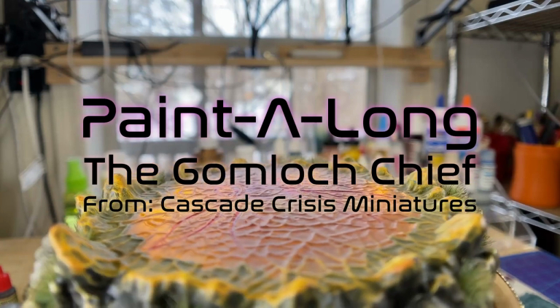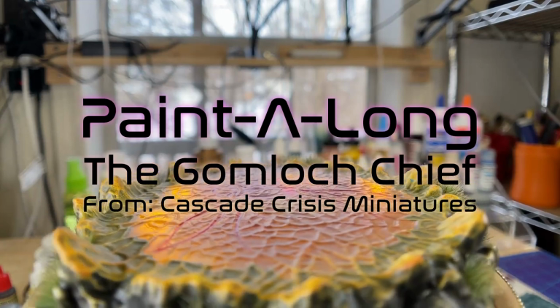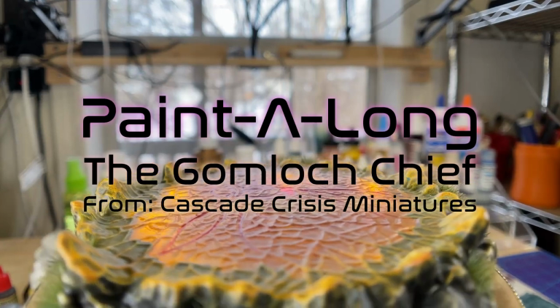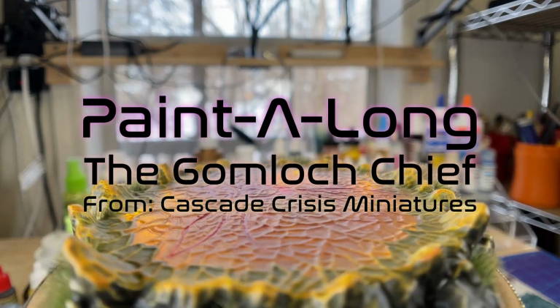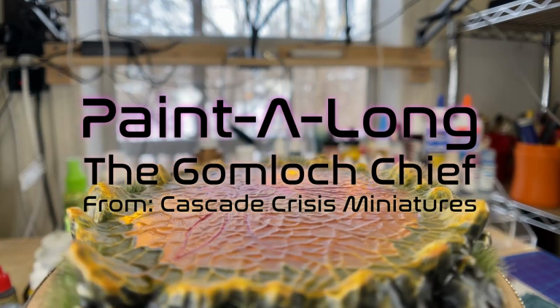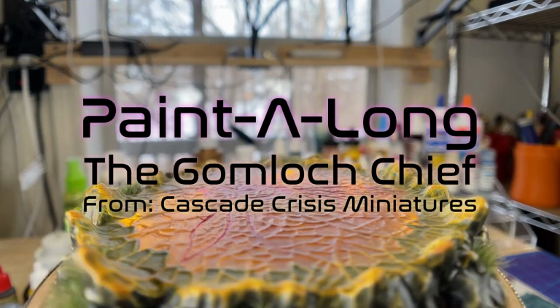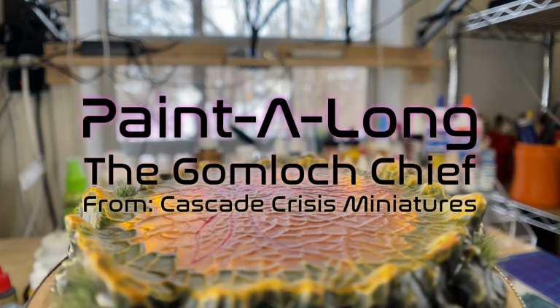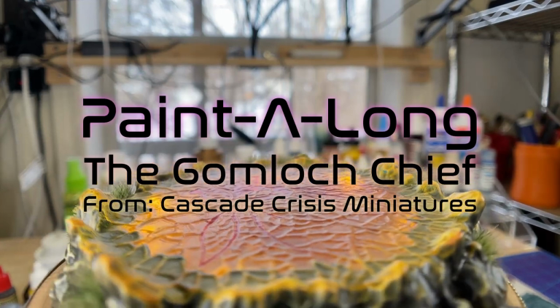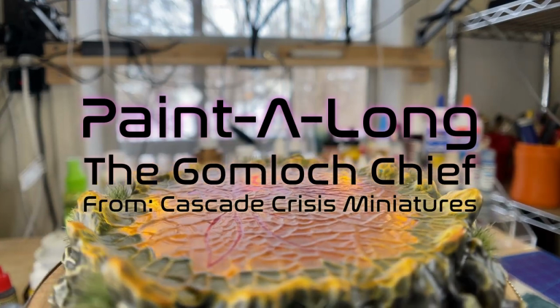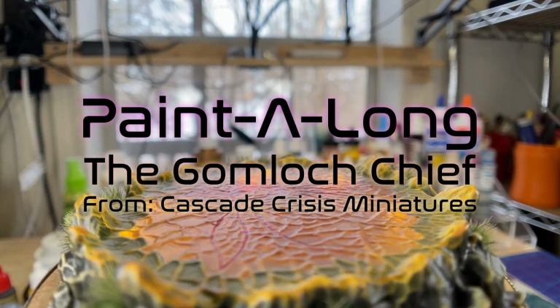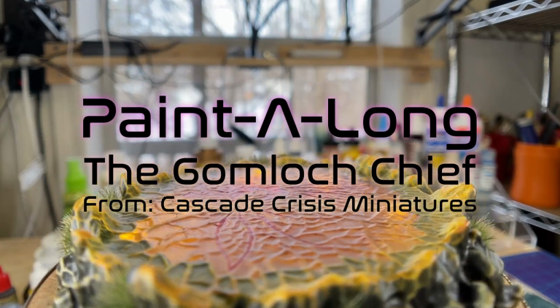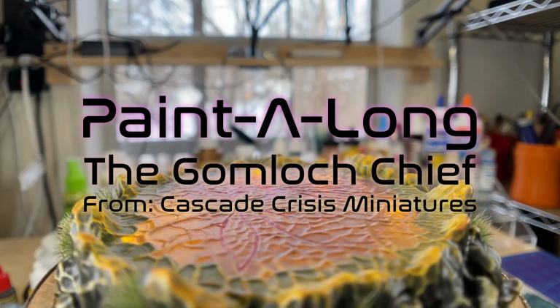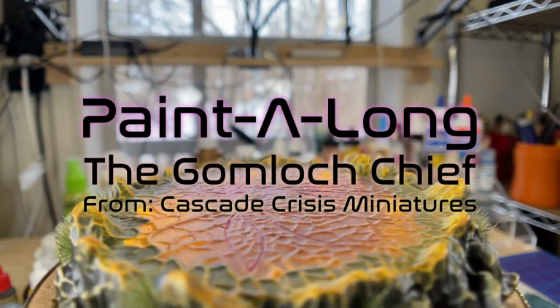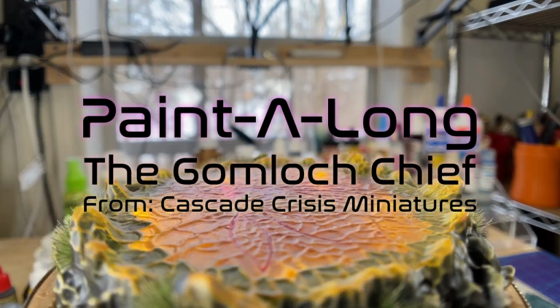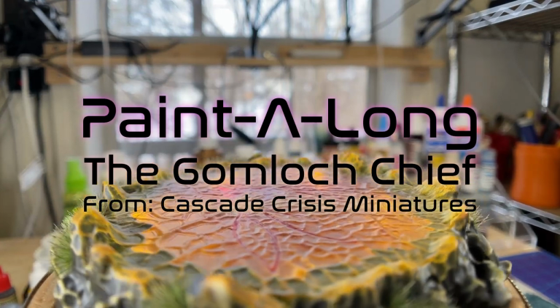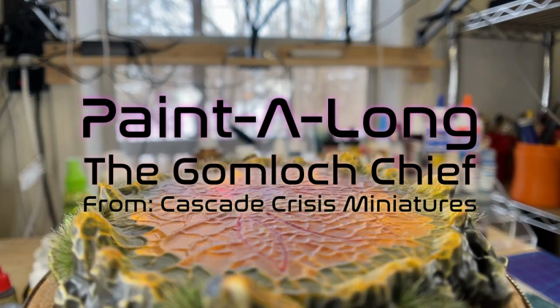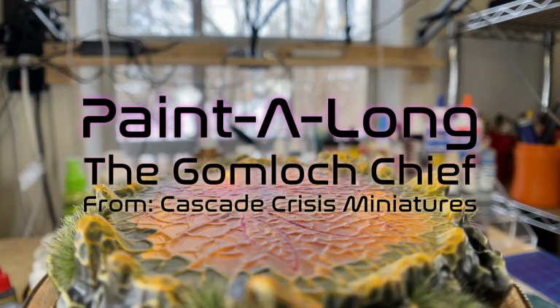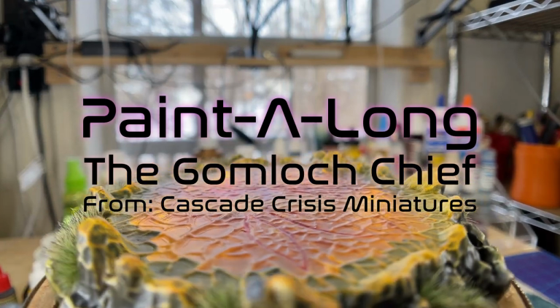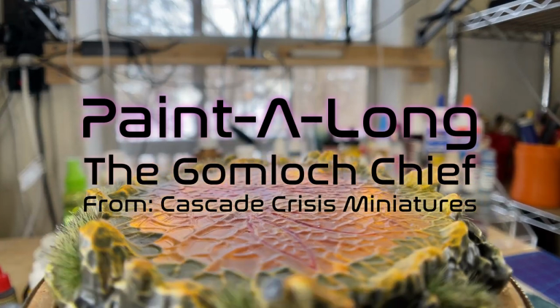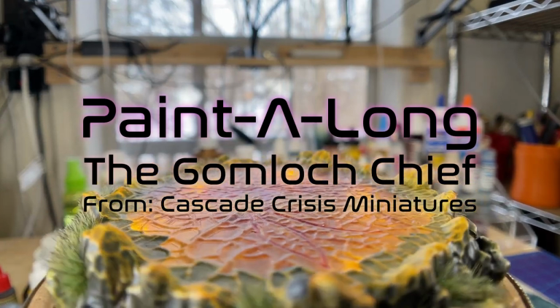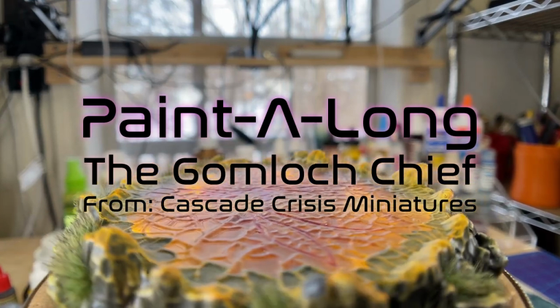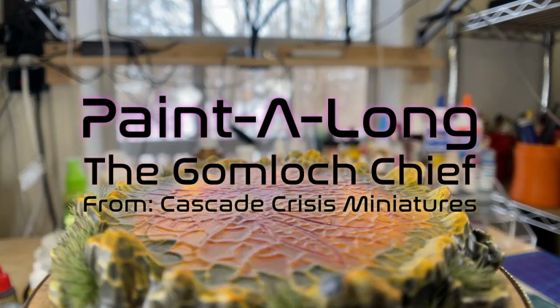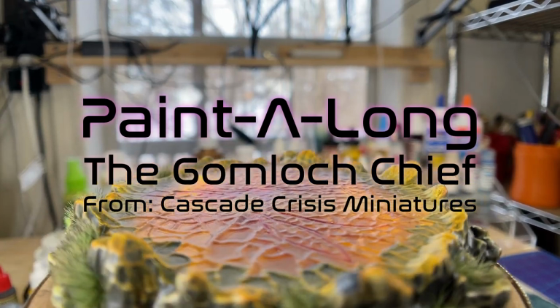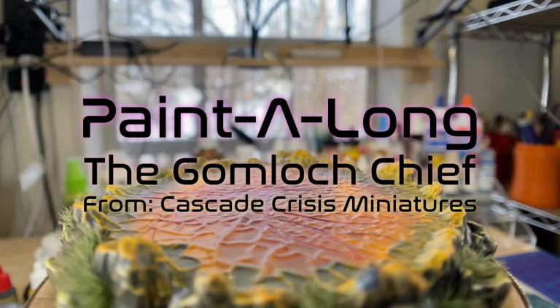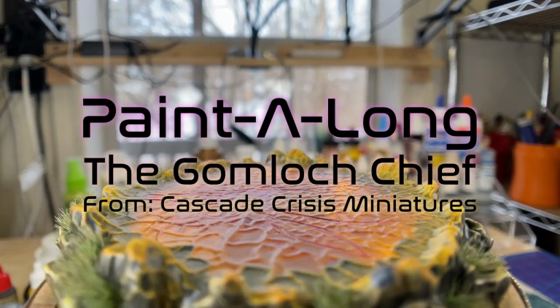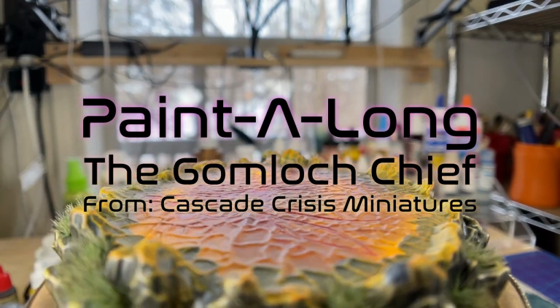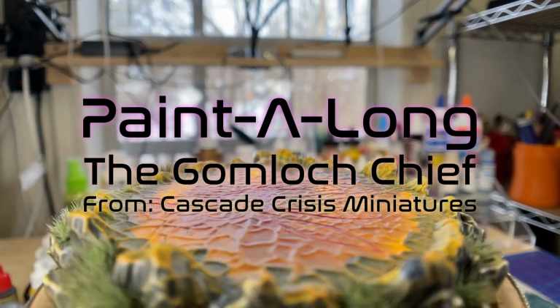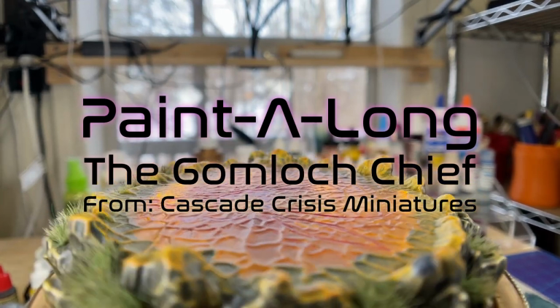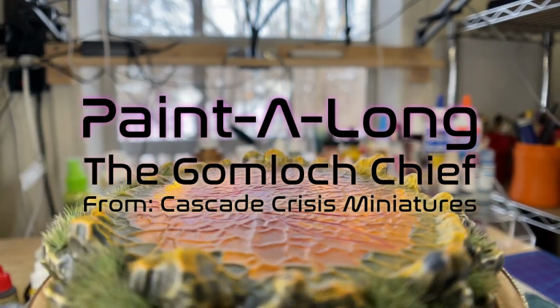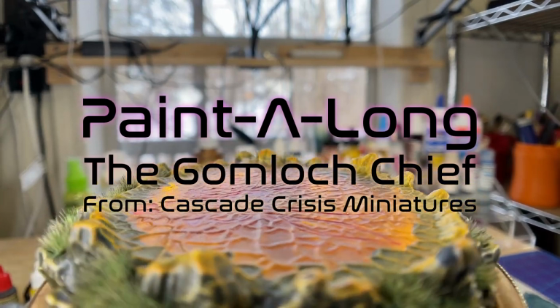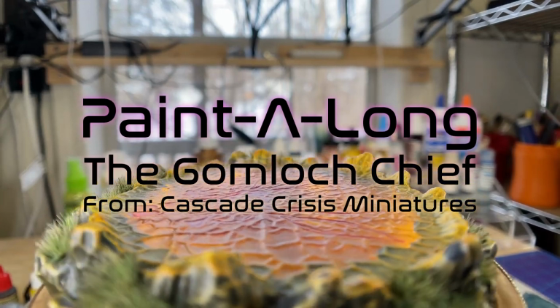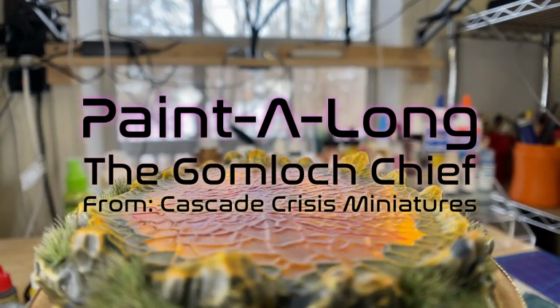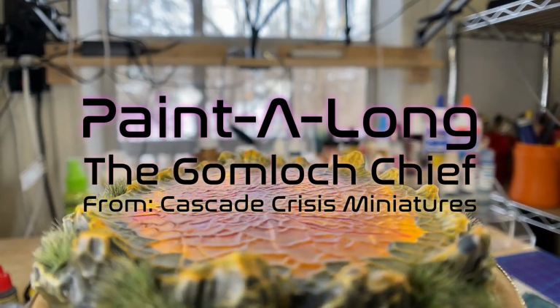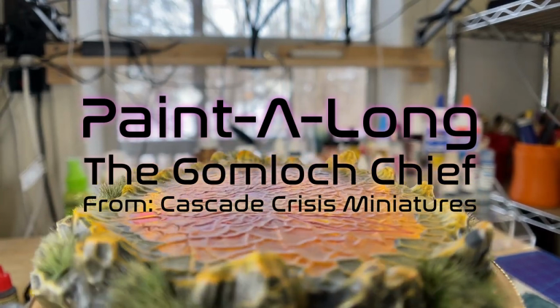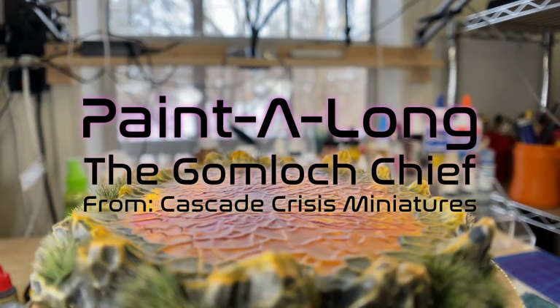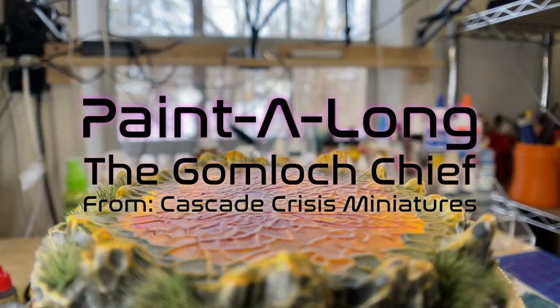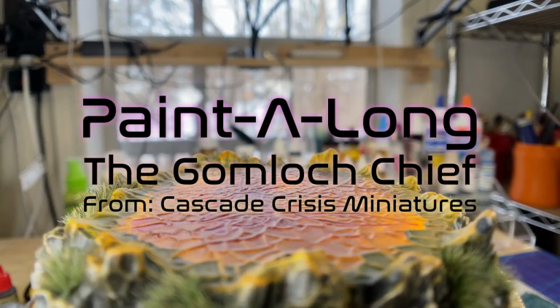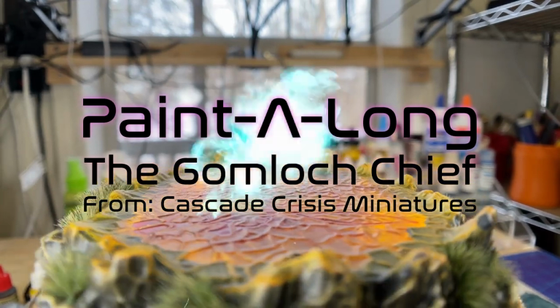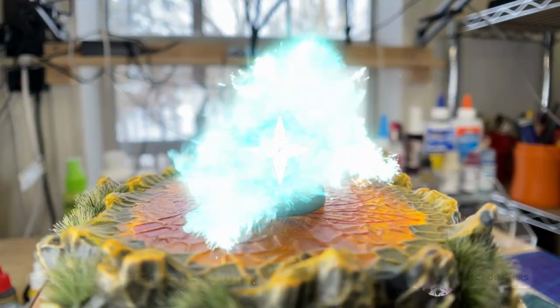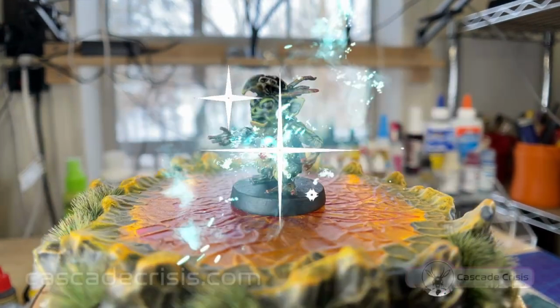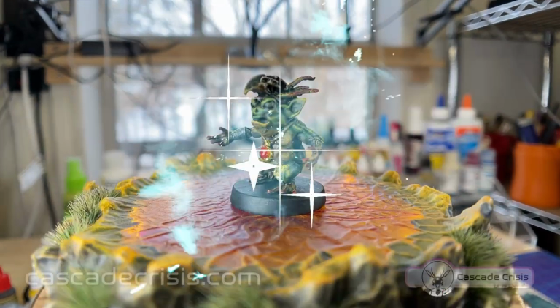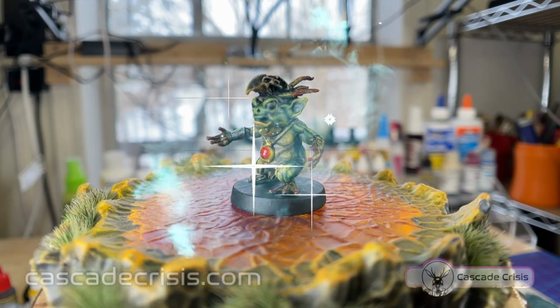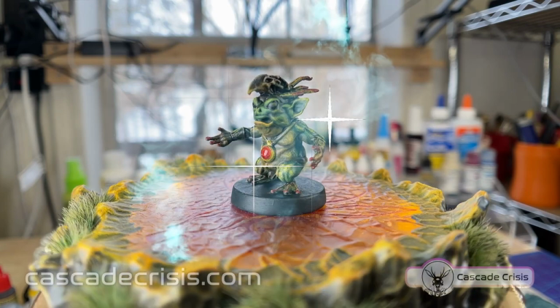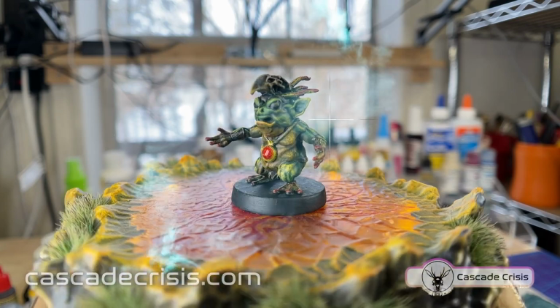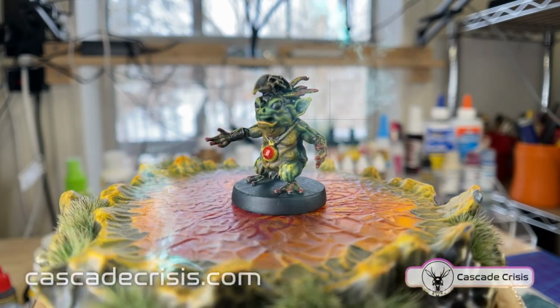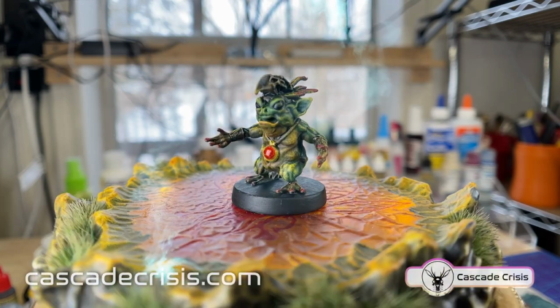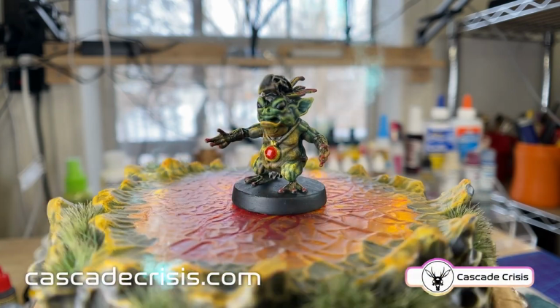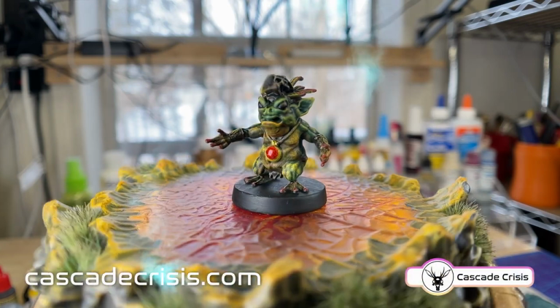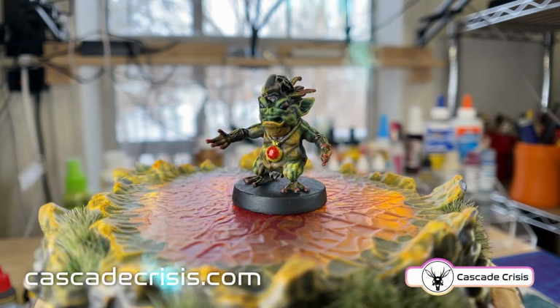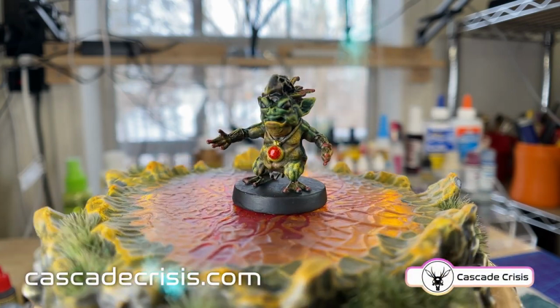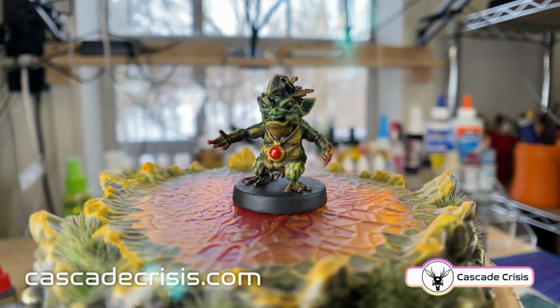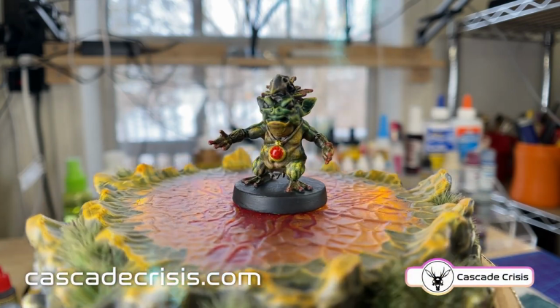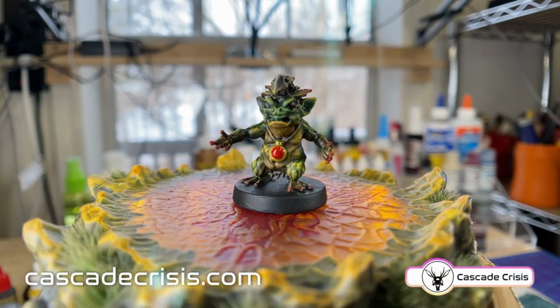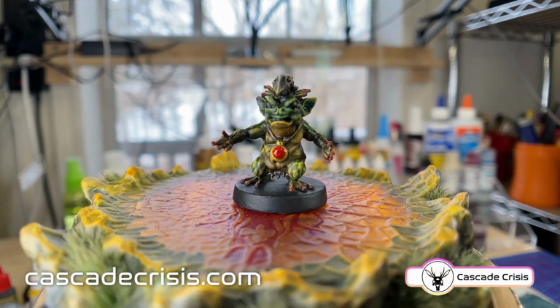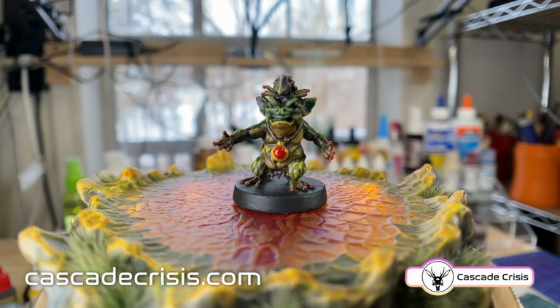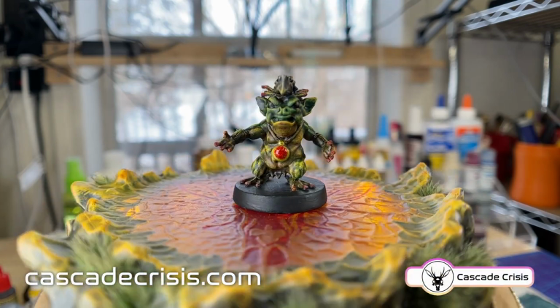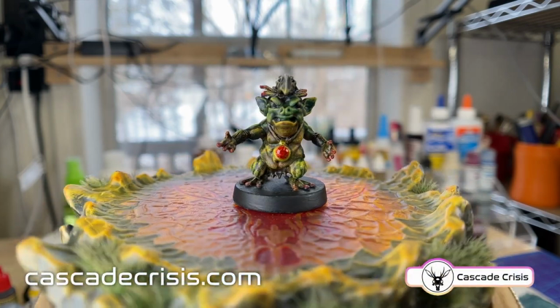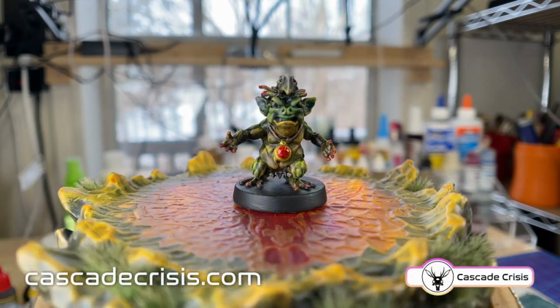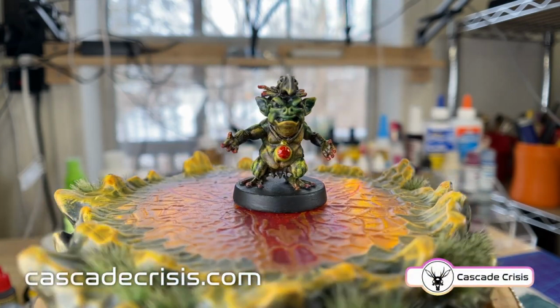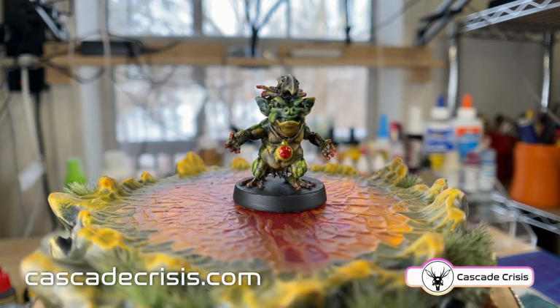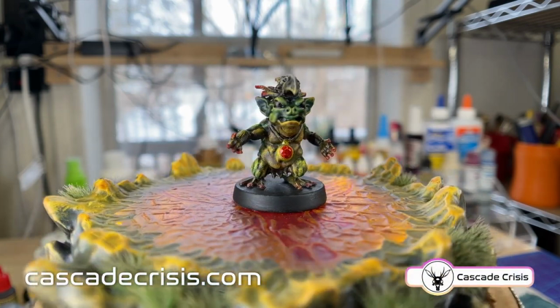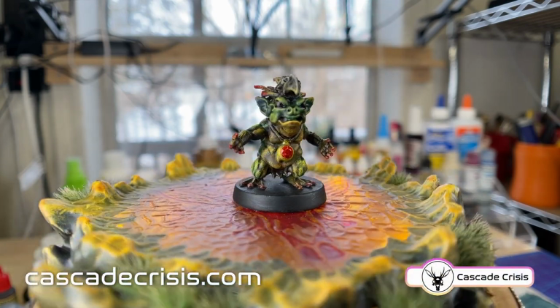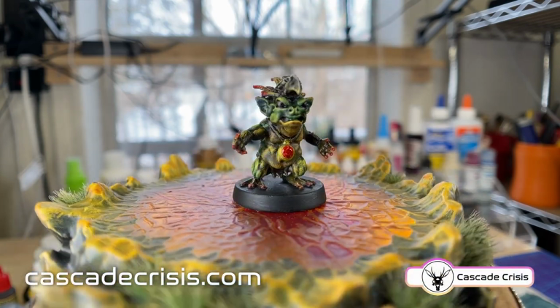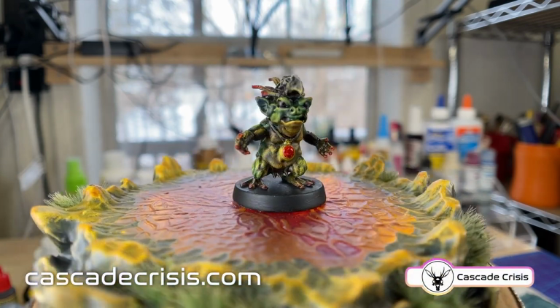Hello everyone! Welcome to my first paint along video. Today we'll be working on this Gumlock Chief.